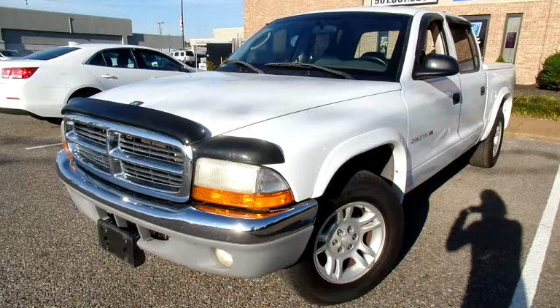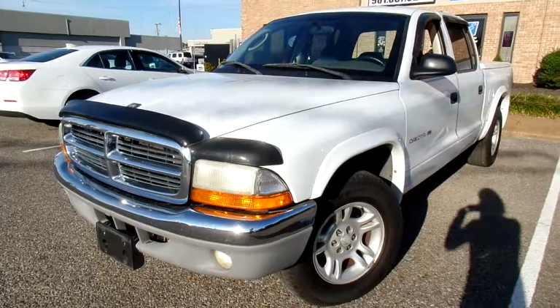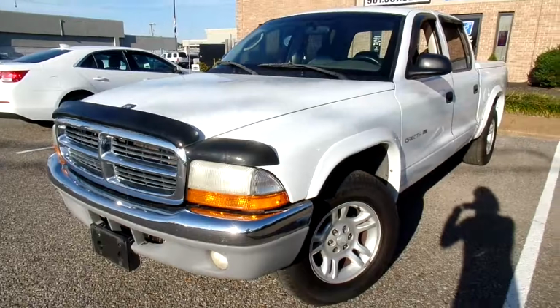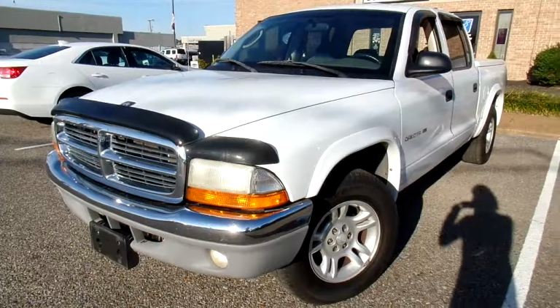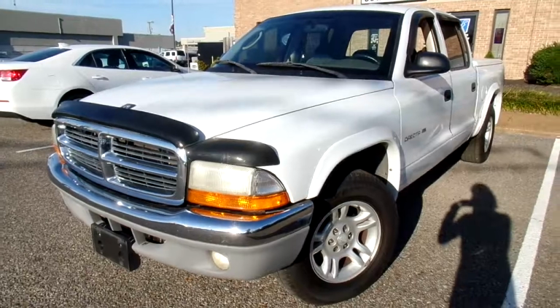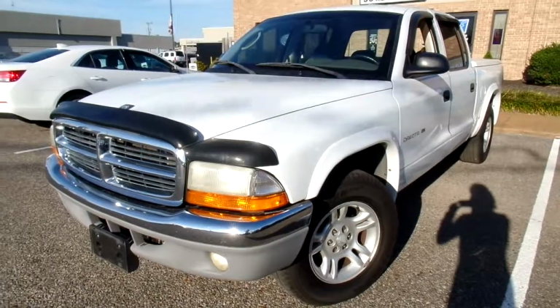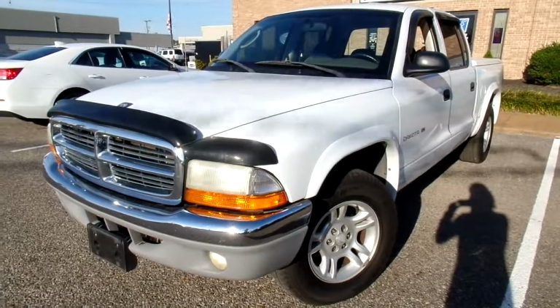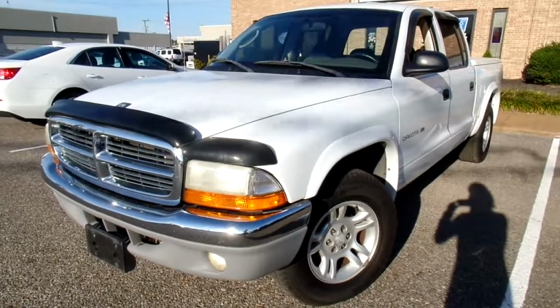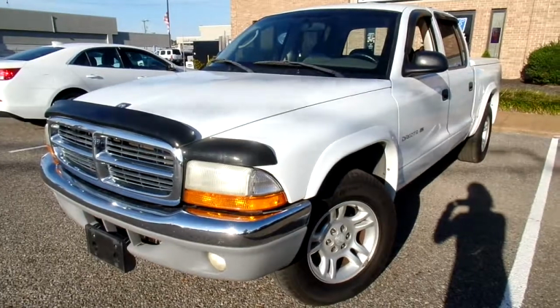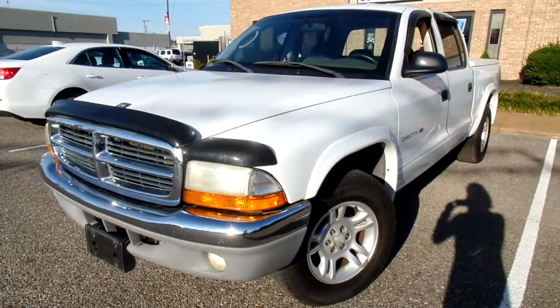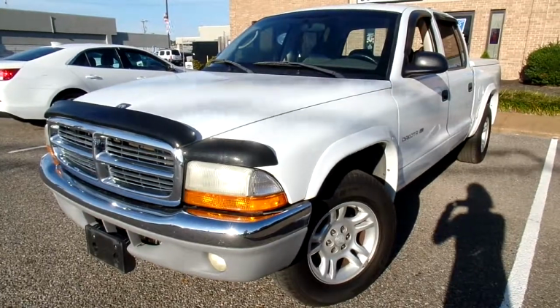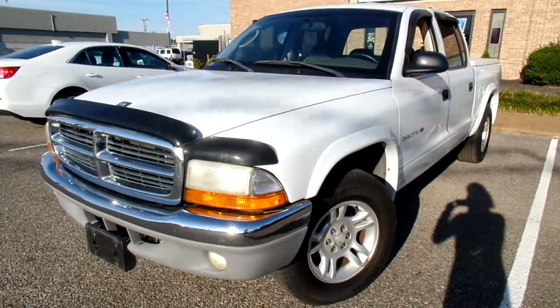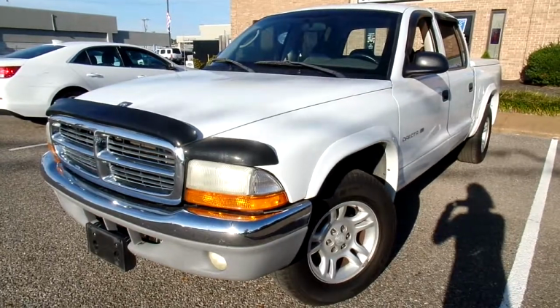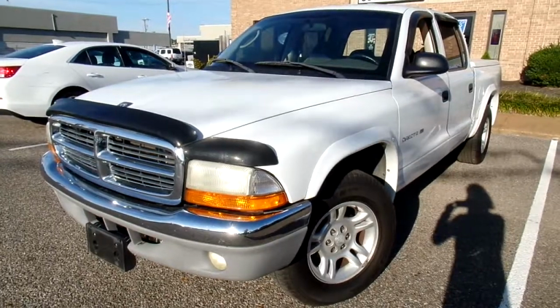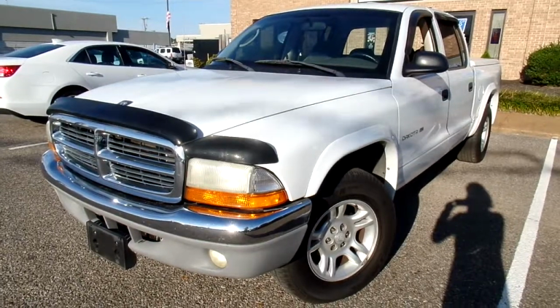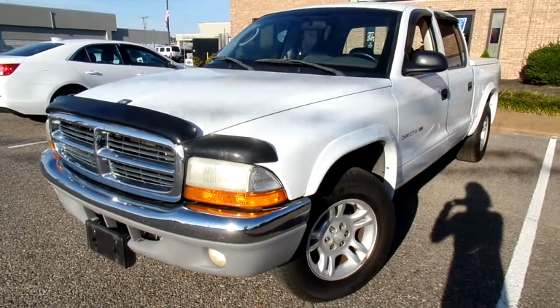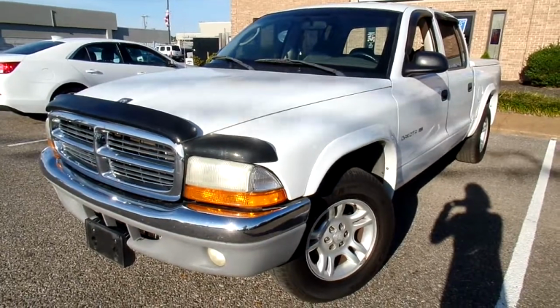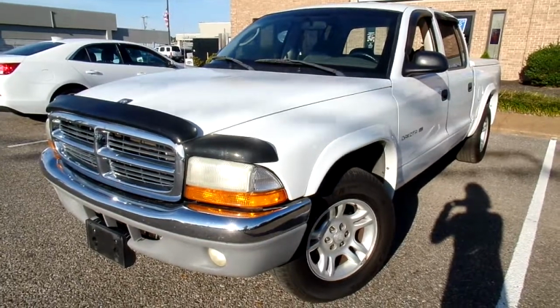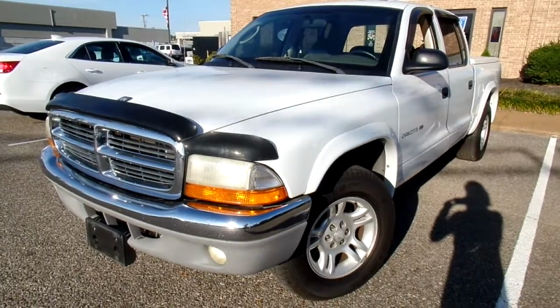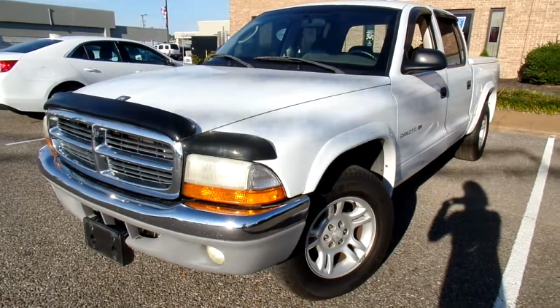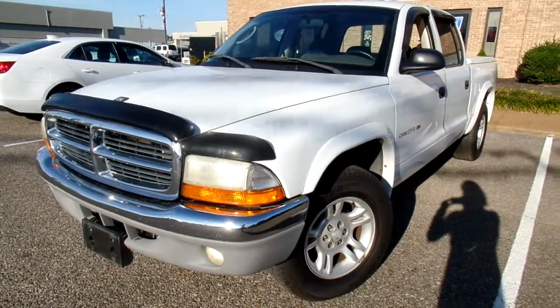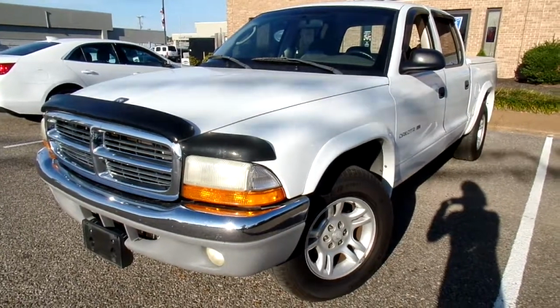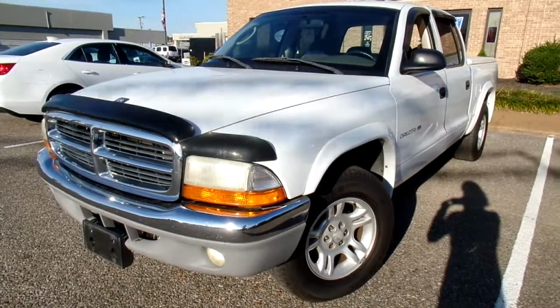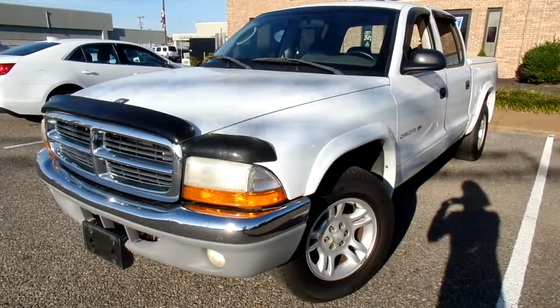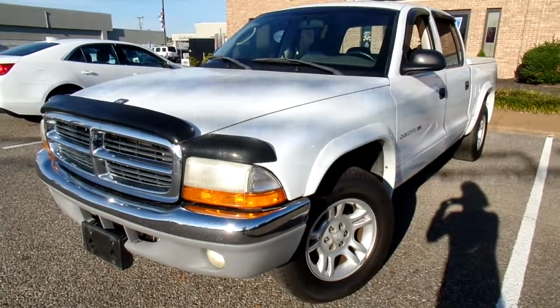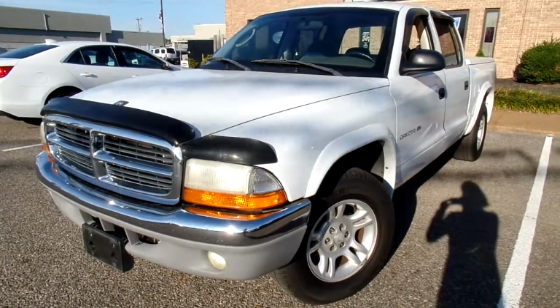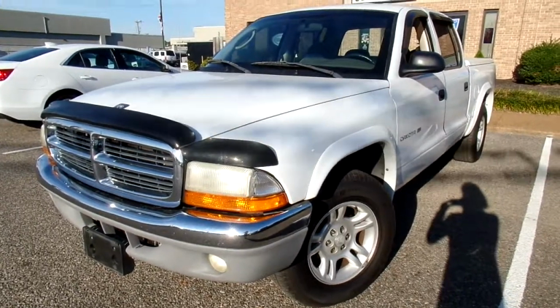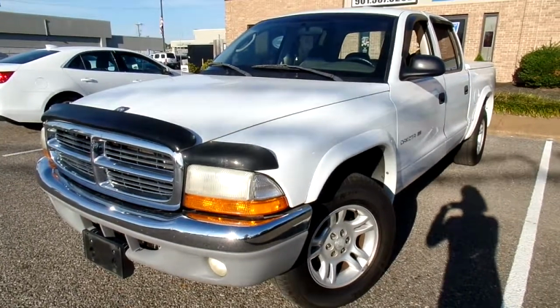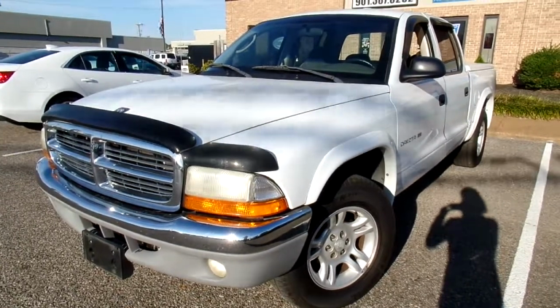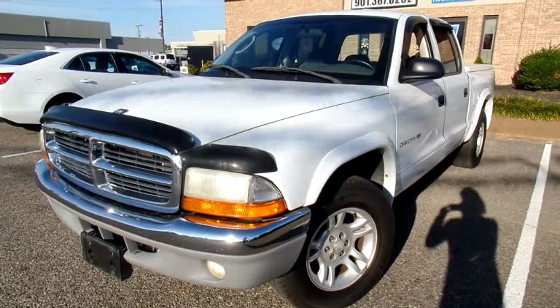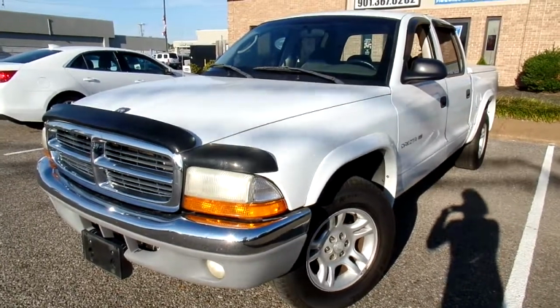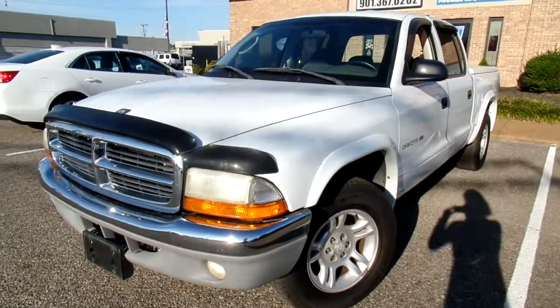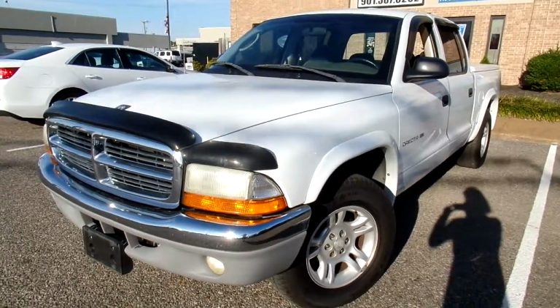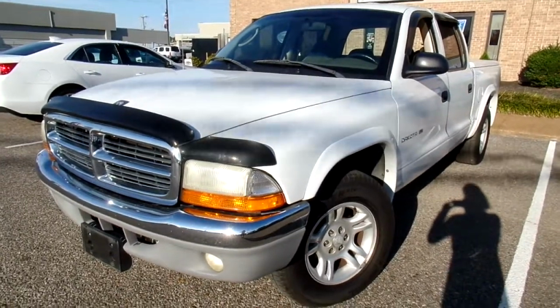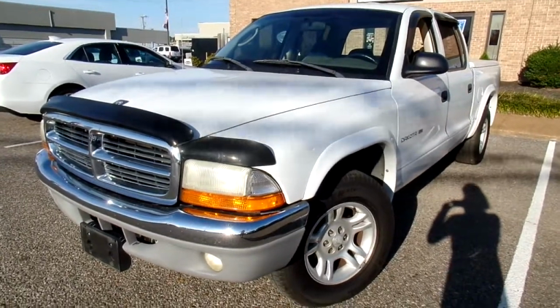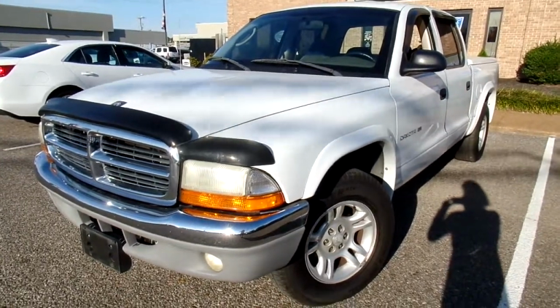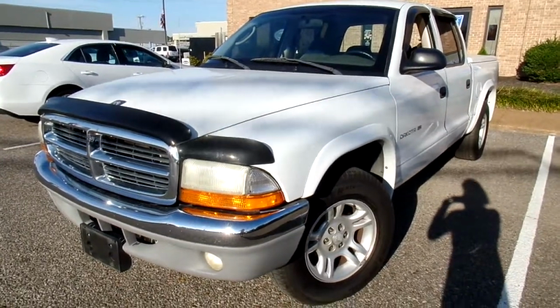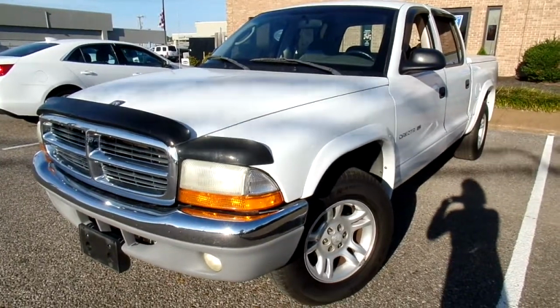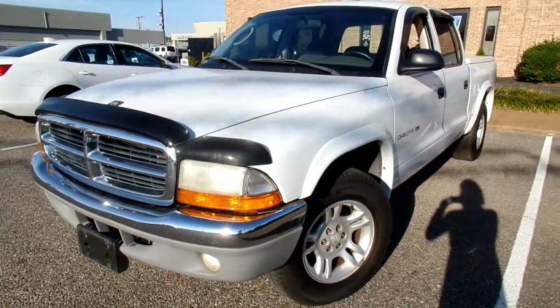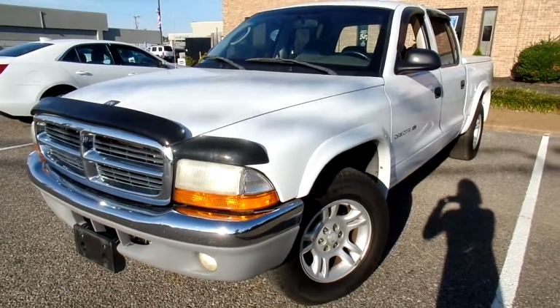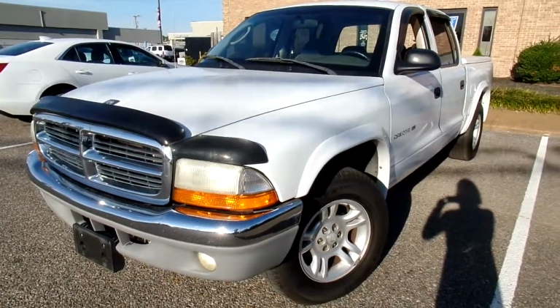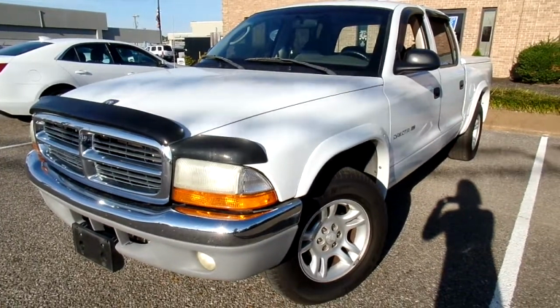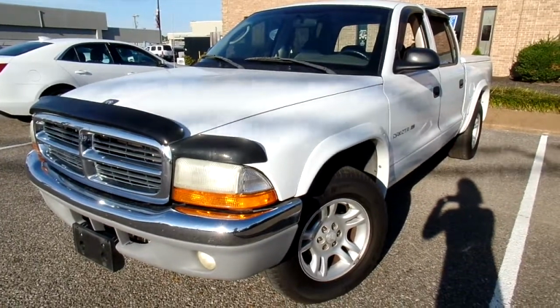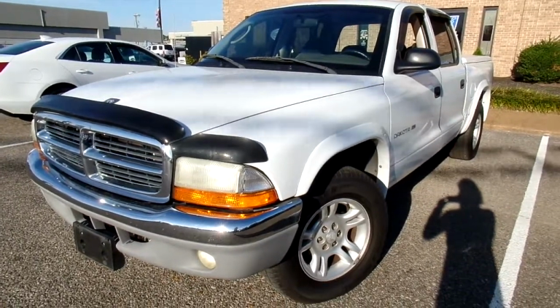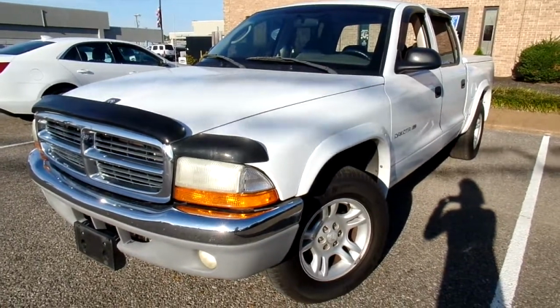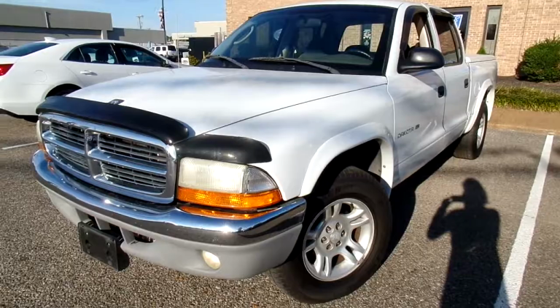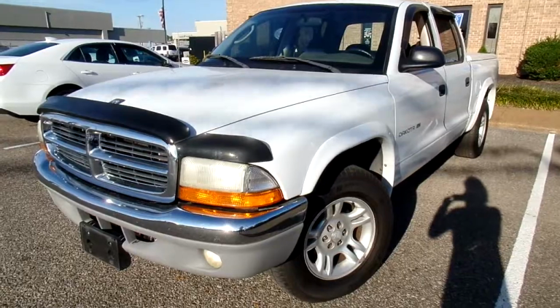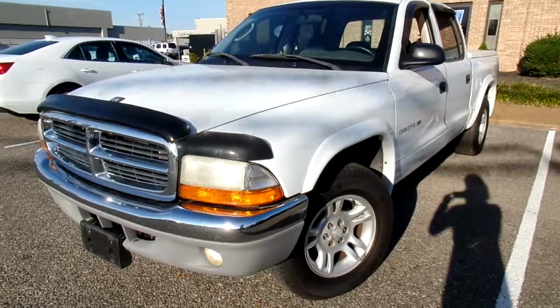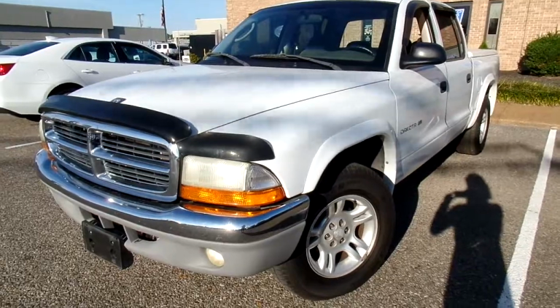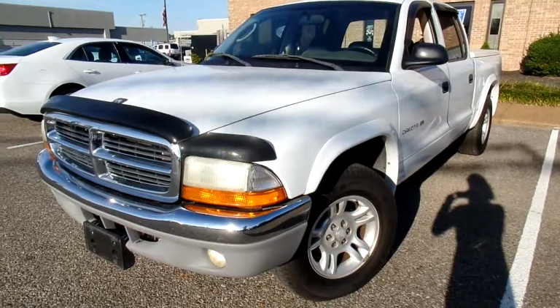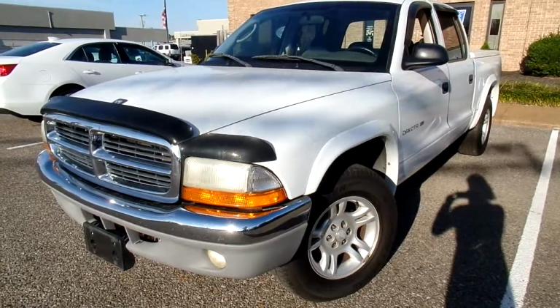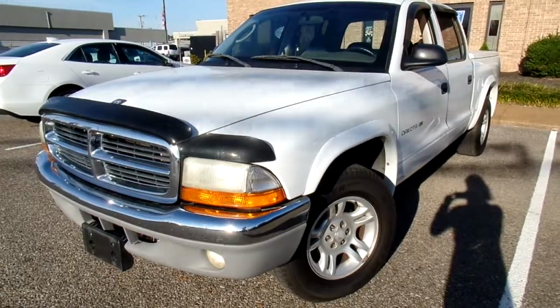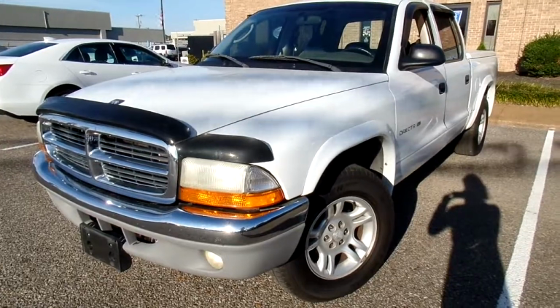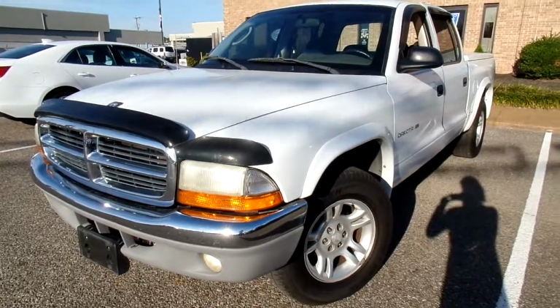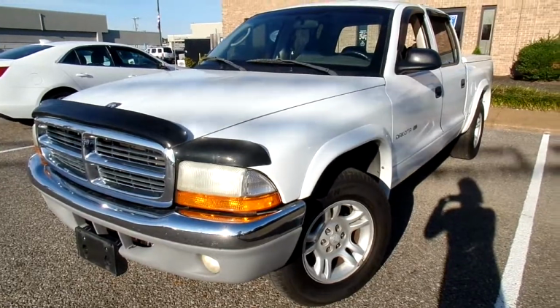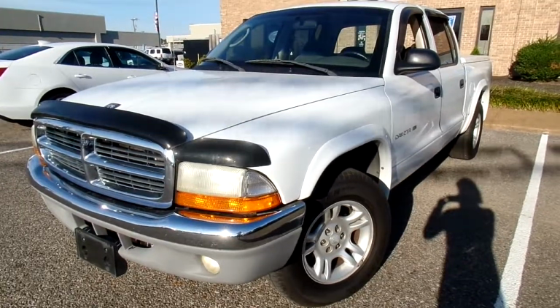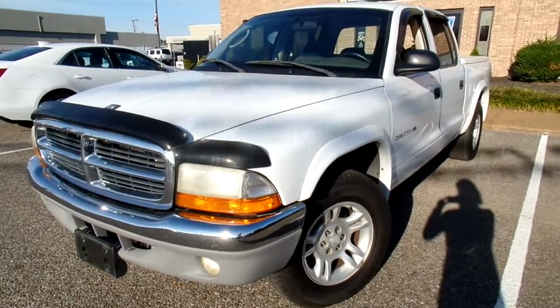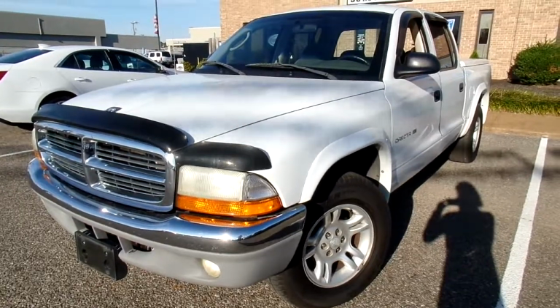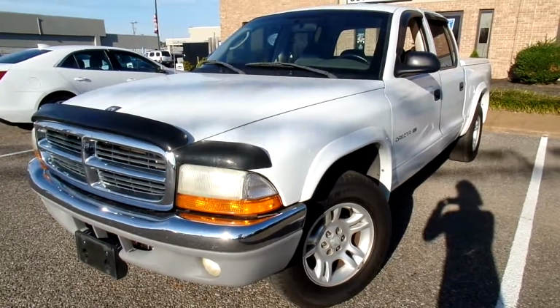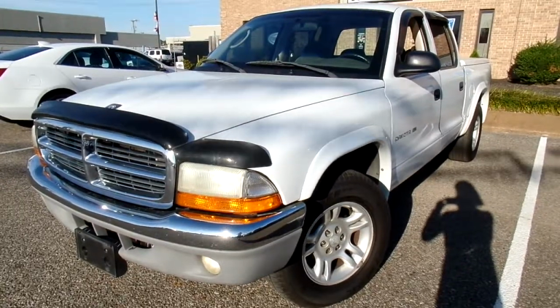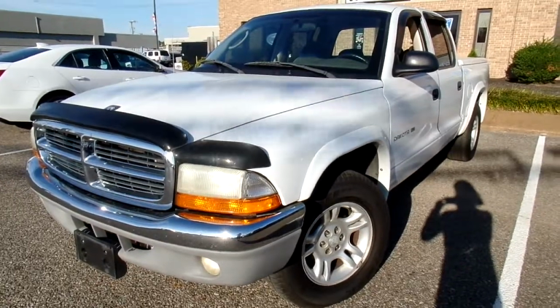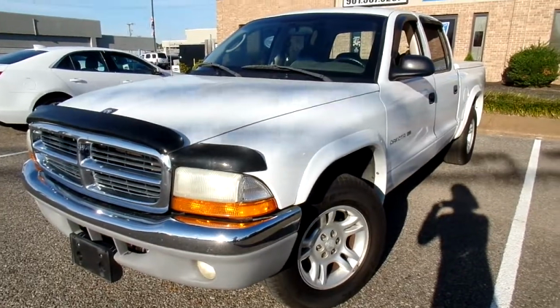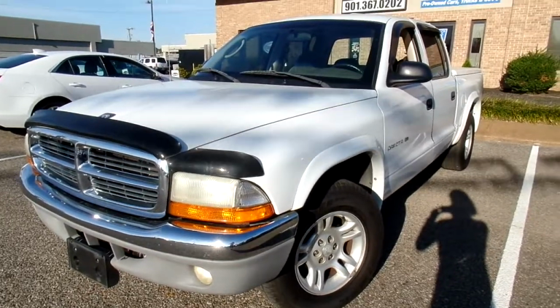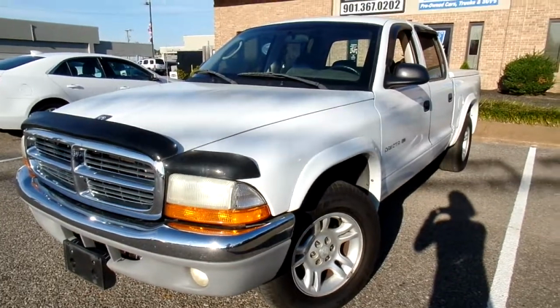Hello everyone, thanks for watching. This is Jillian with Flywheel Motors, and today I want to quickly introduce you to this 2002 Dodge Dakota.